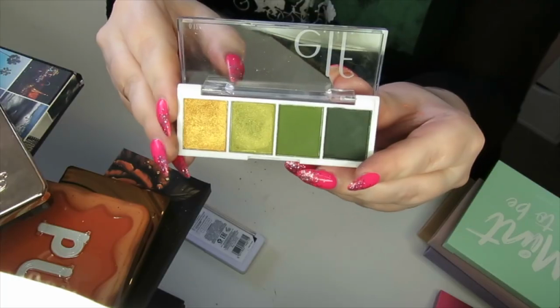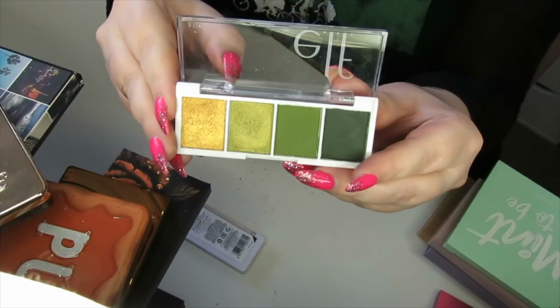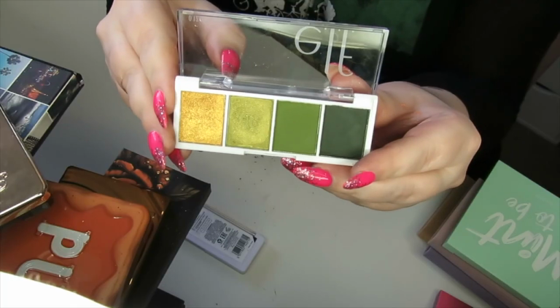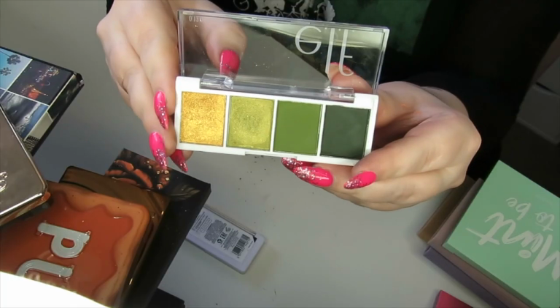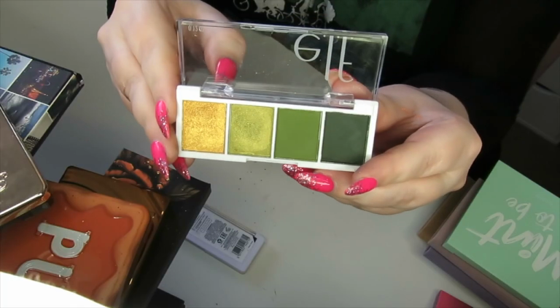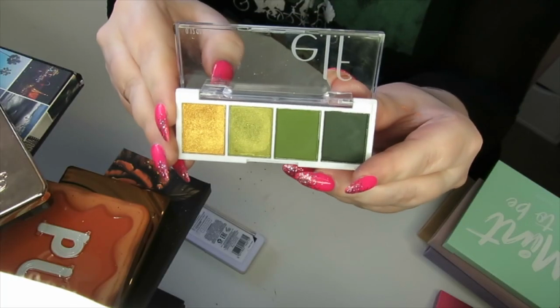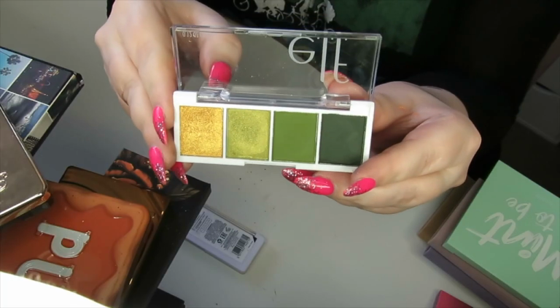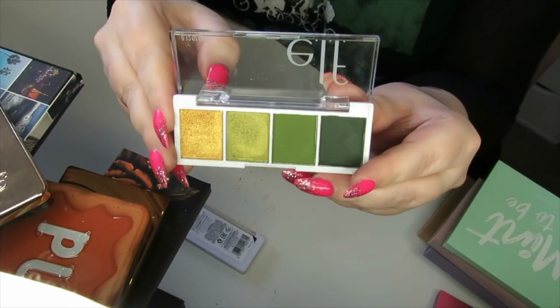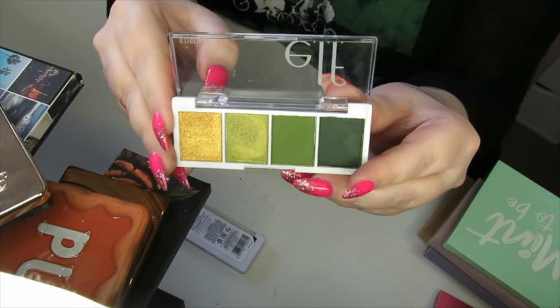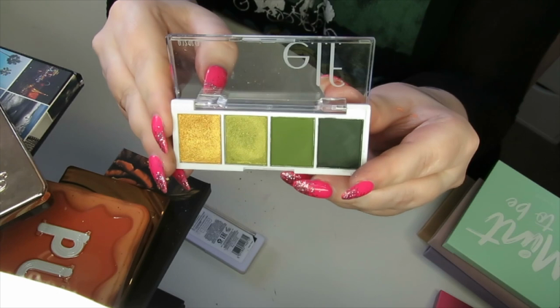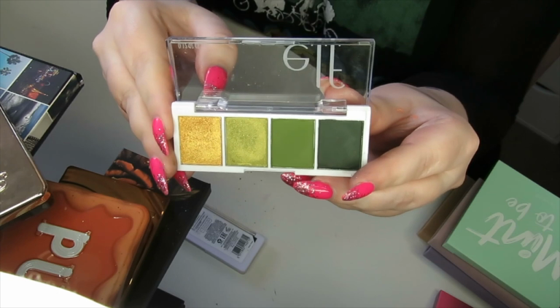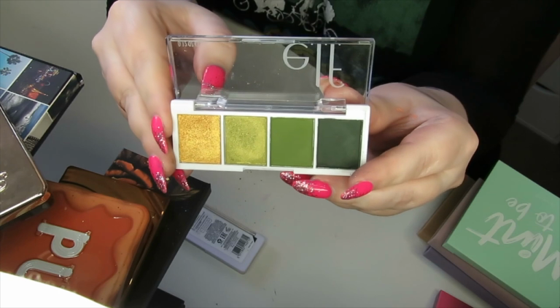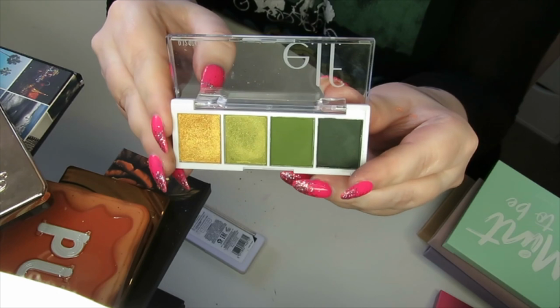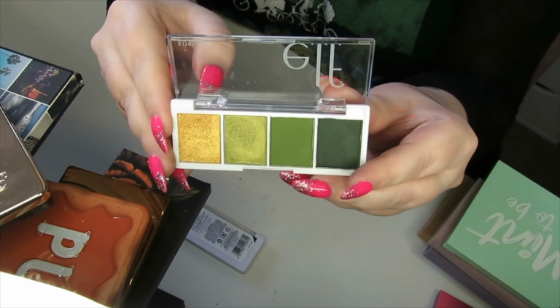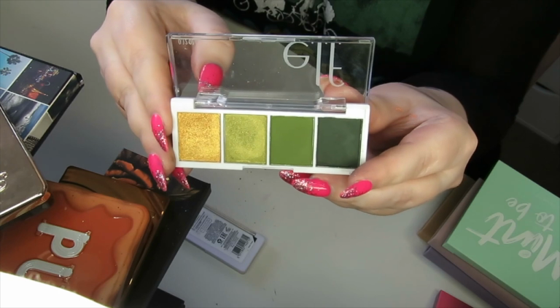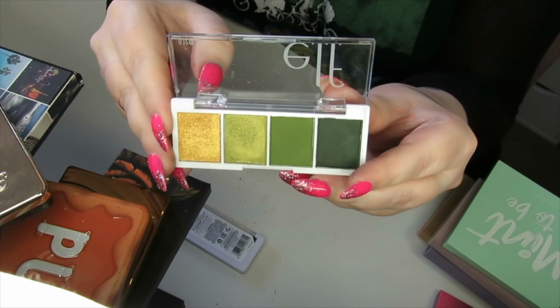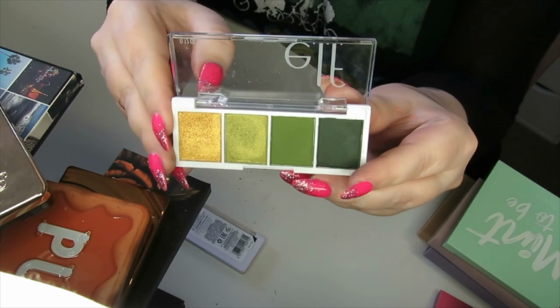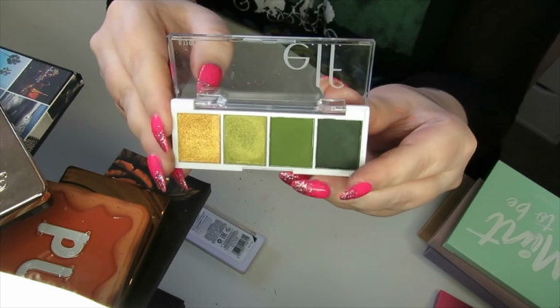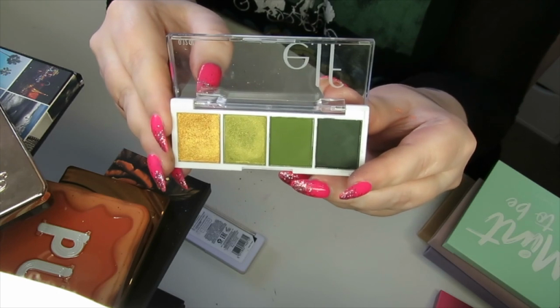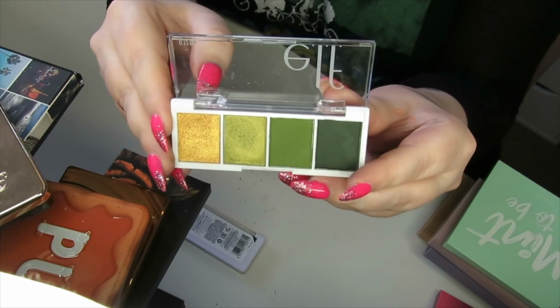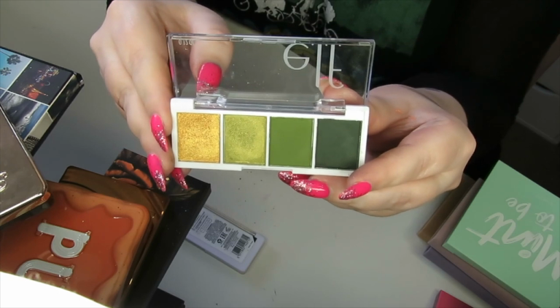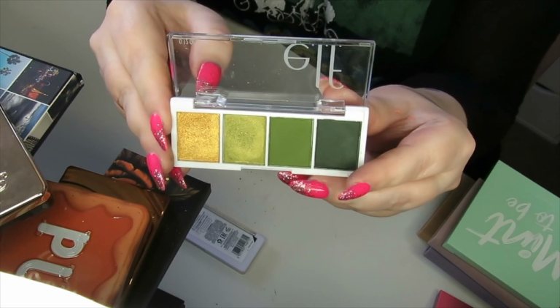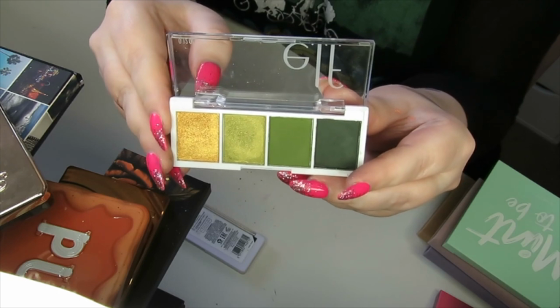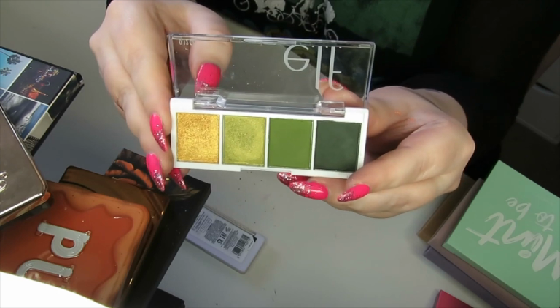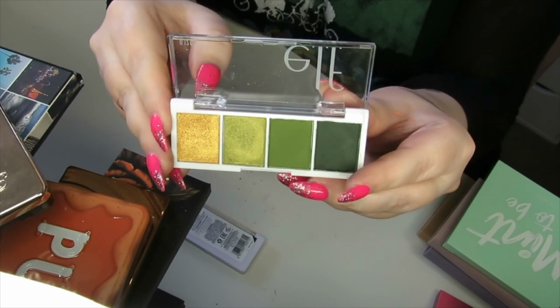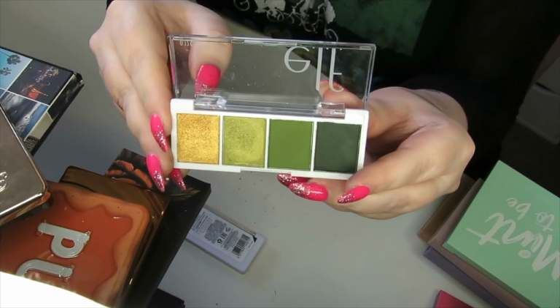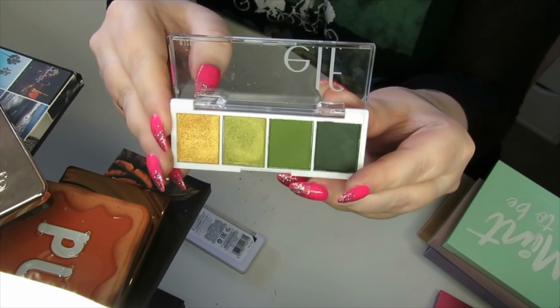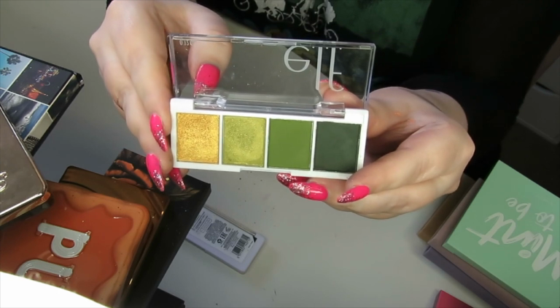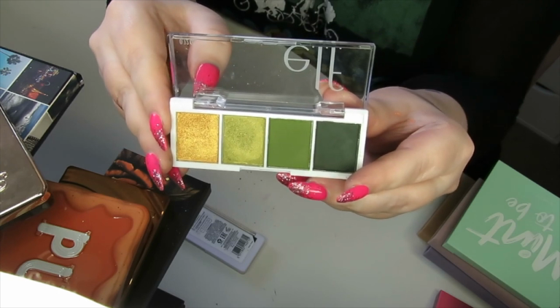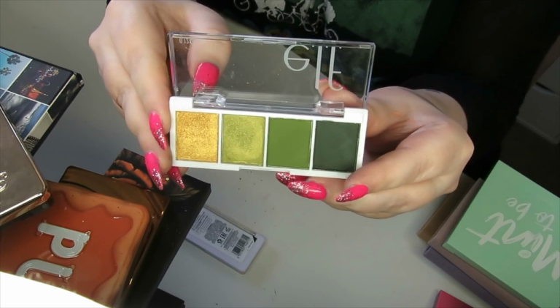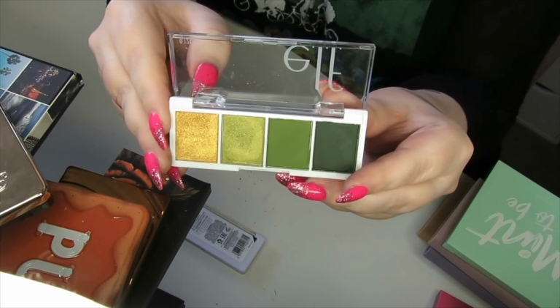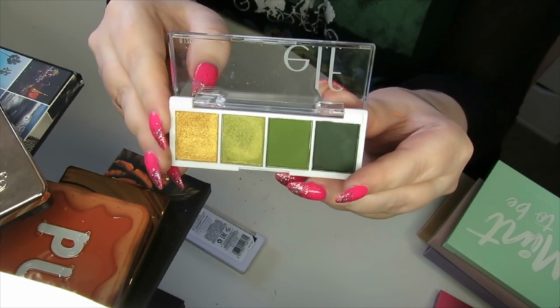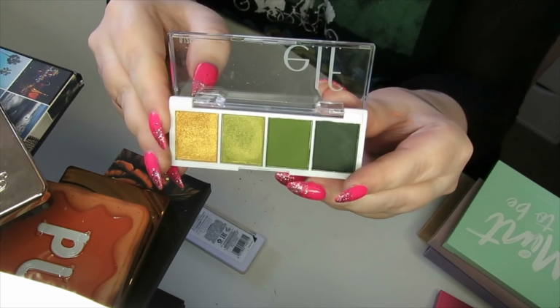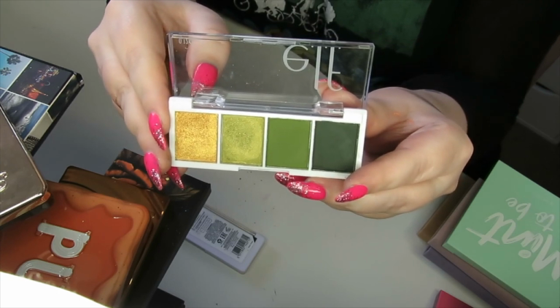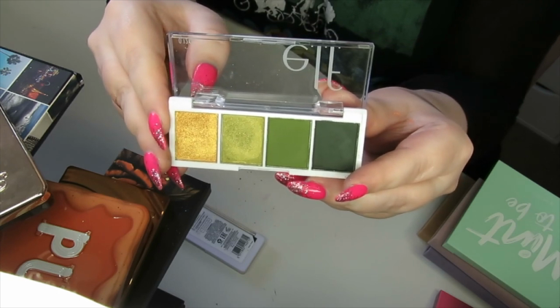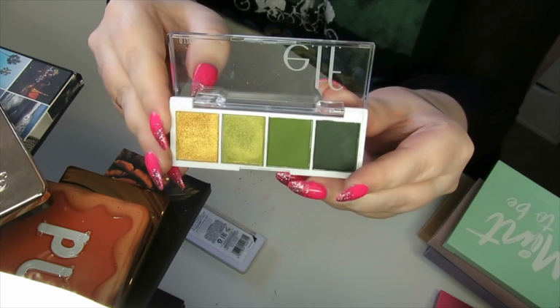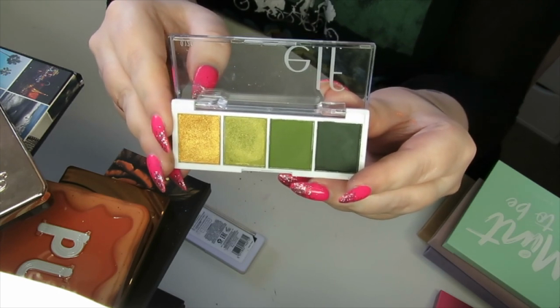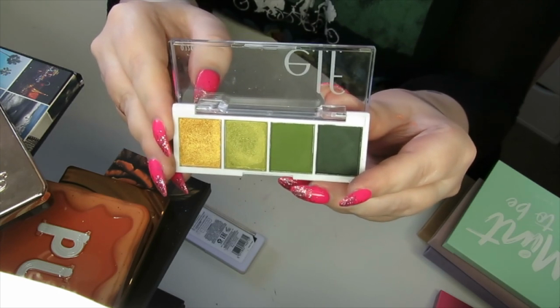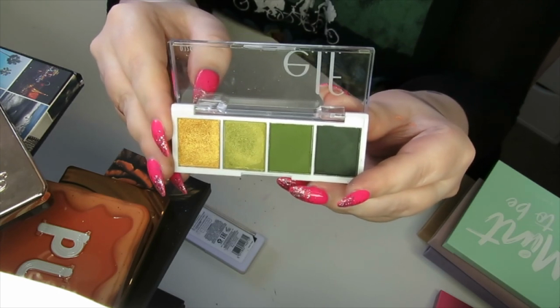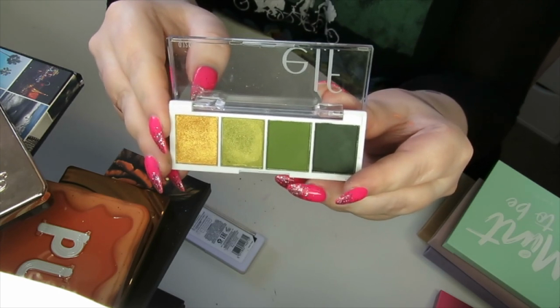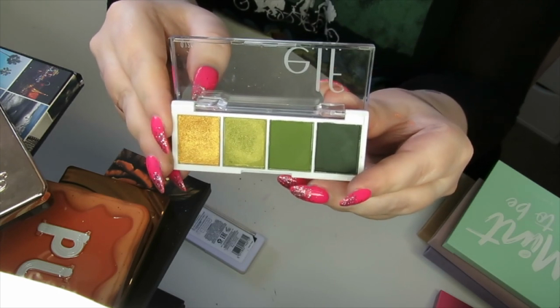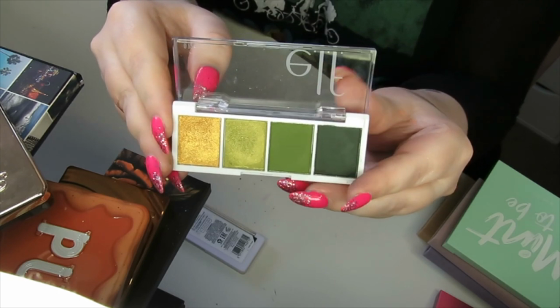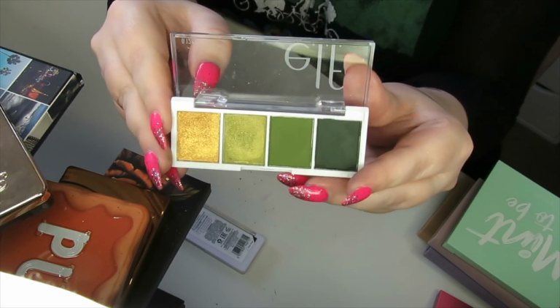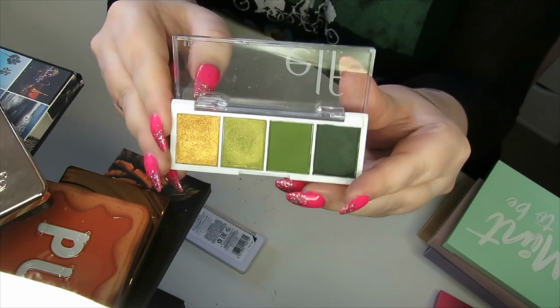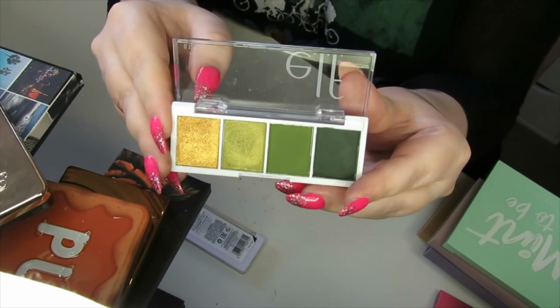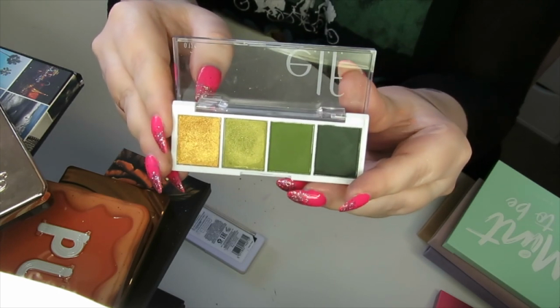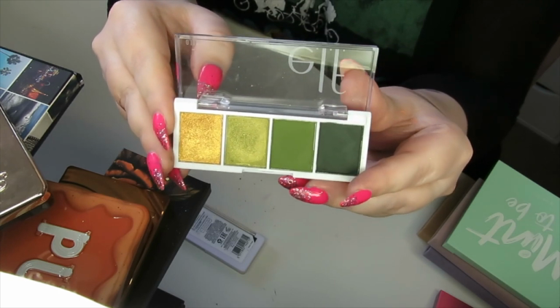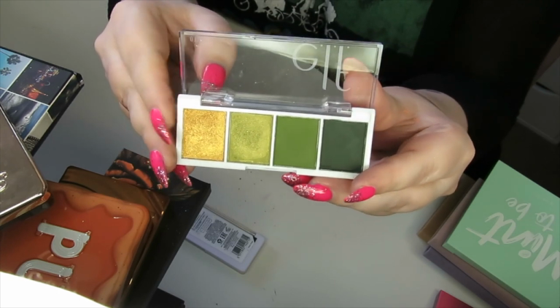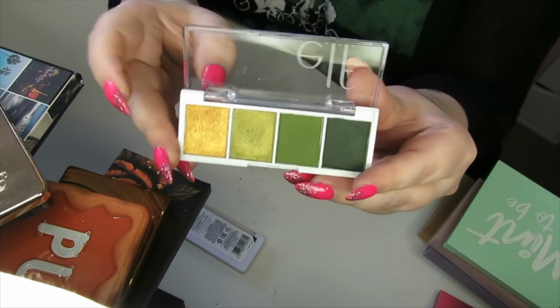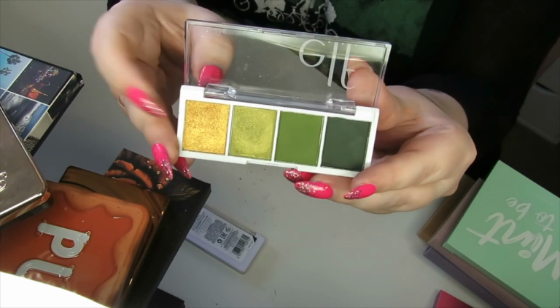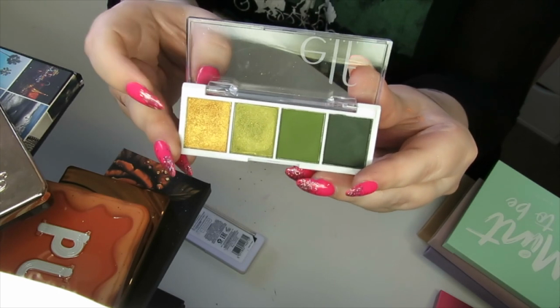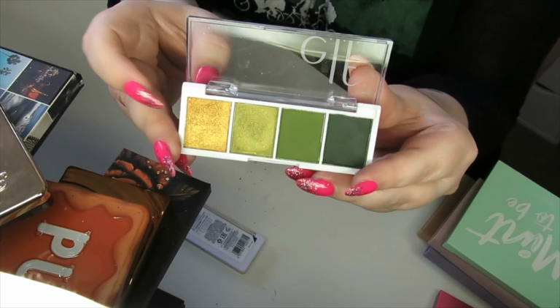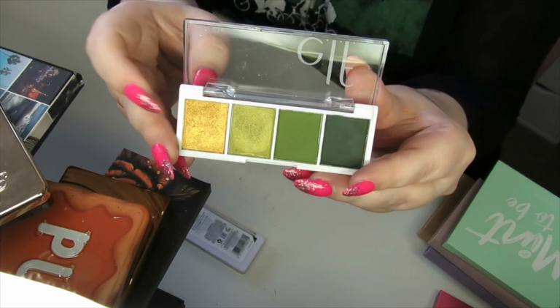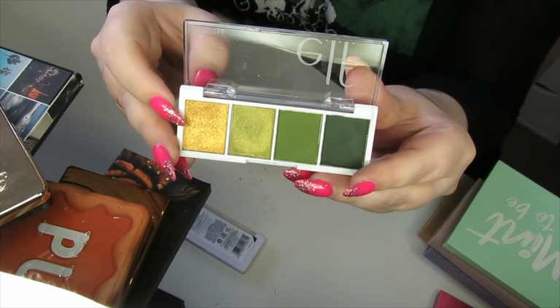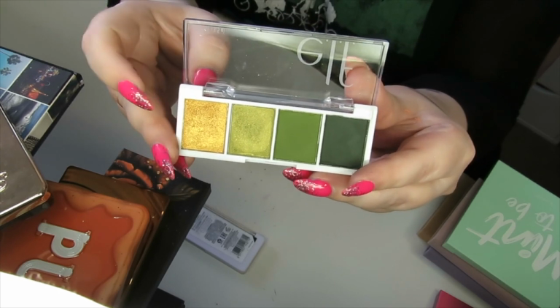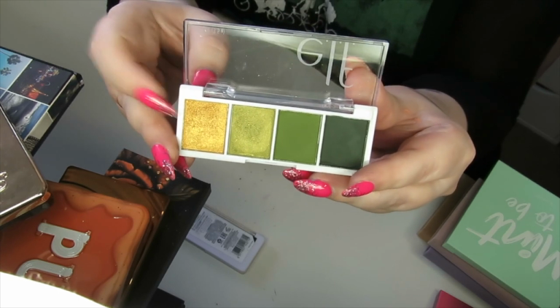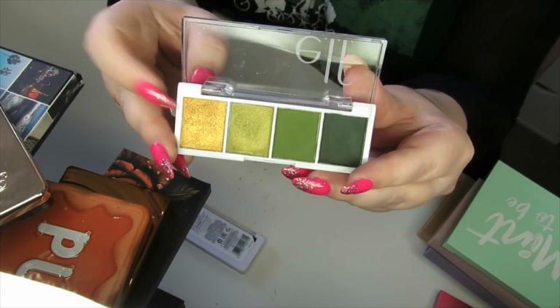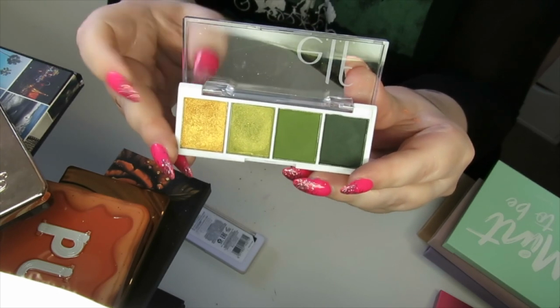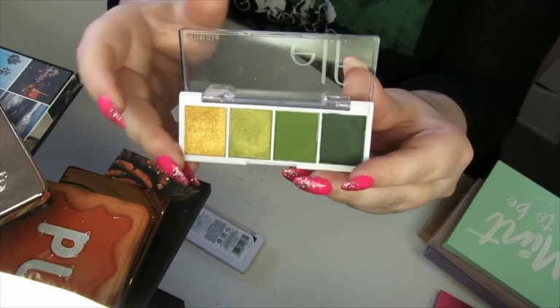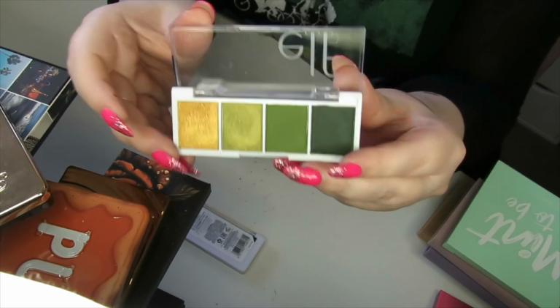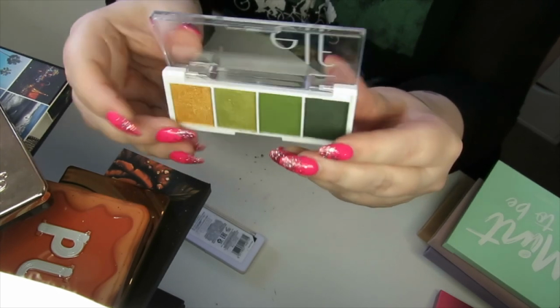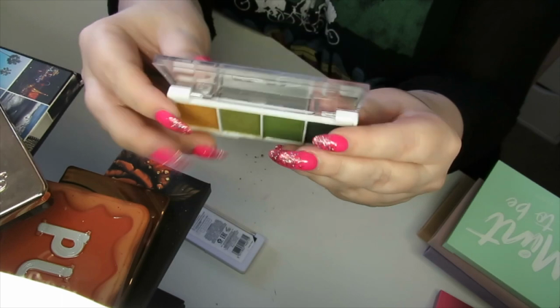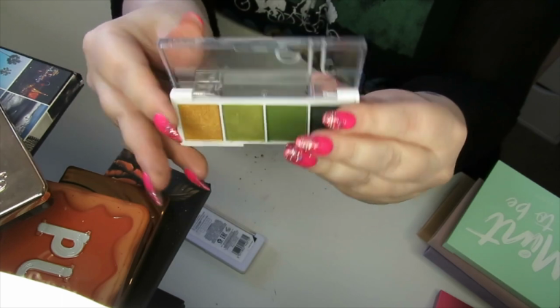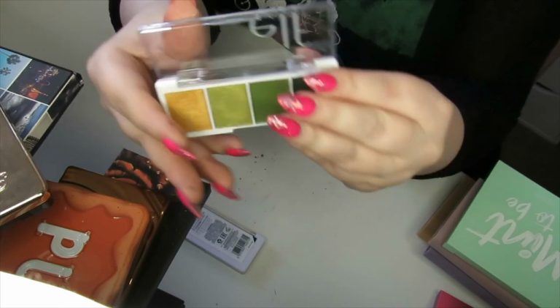We have Hot Jalapeño which is one of my favourite quads from e.l.f. I'm definitely keeping this — I love this shade right here.